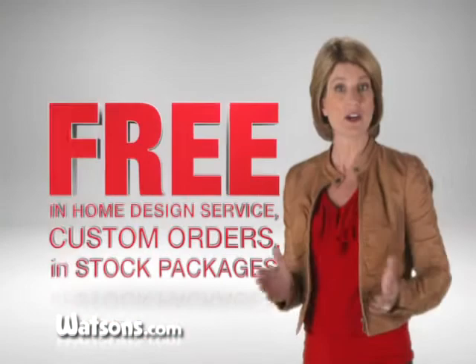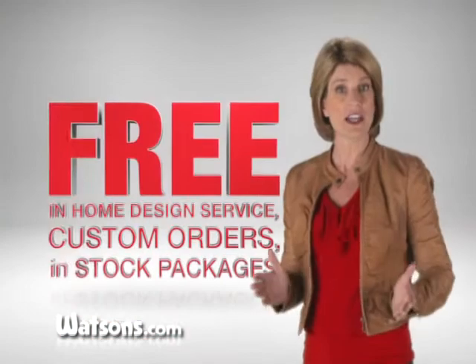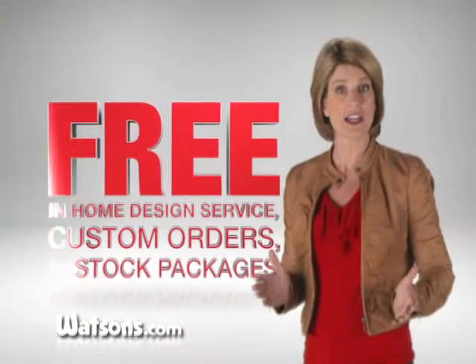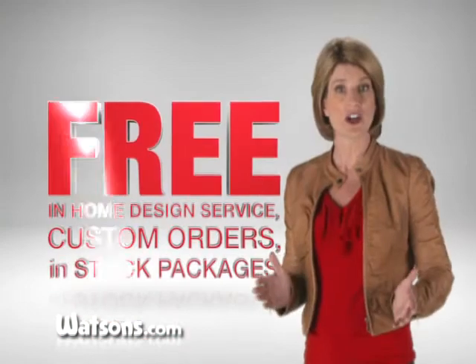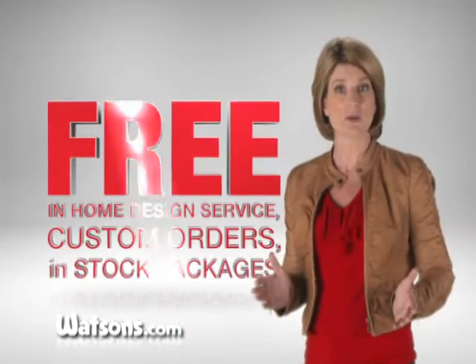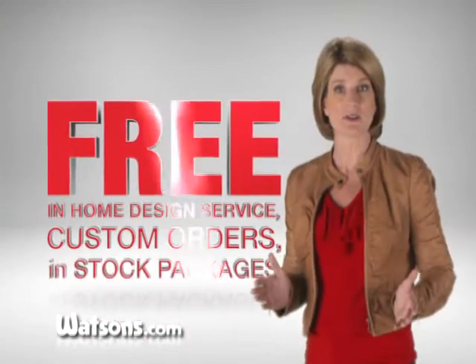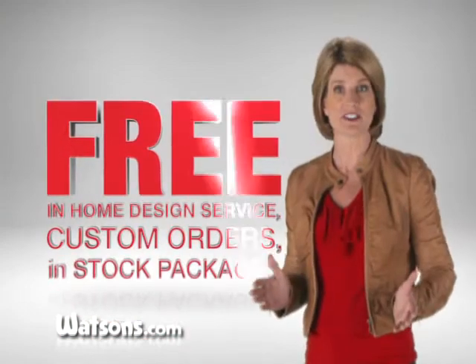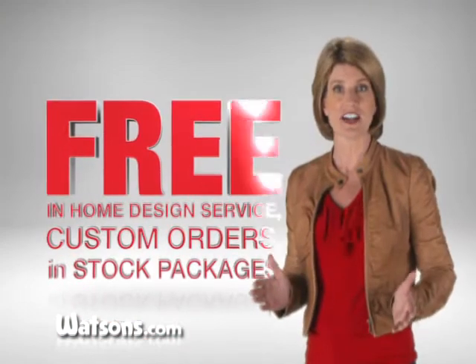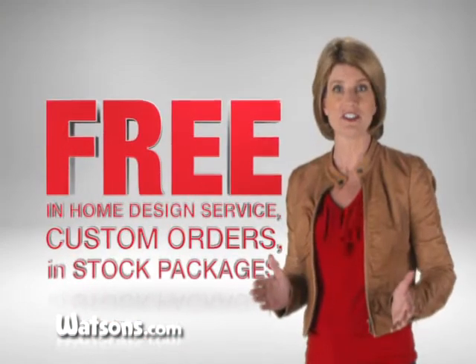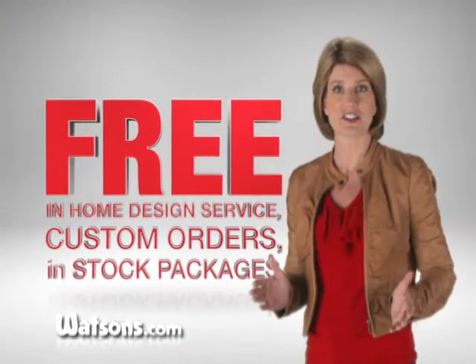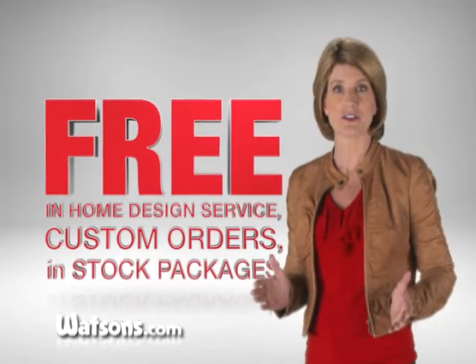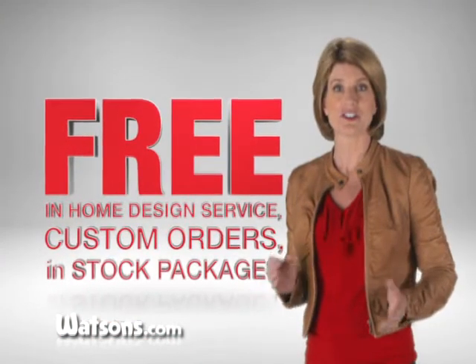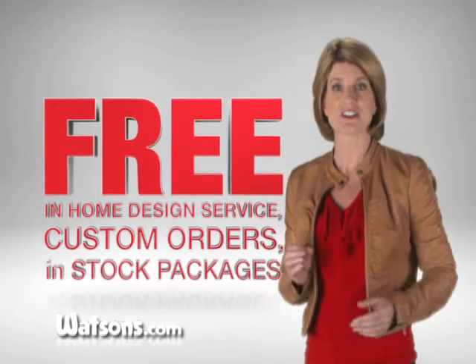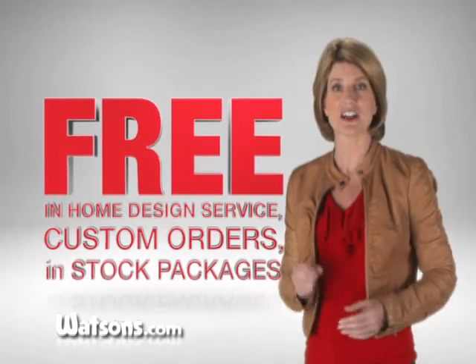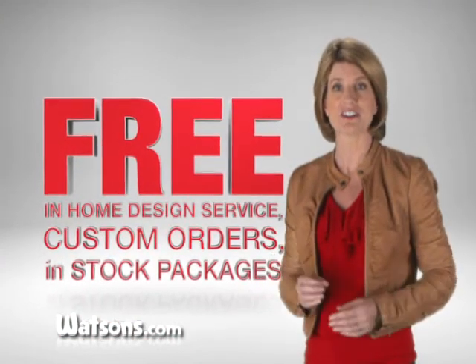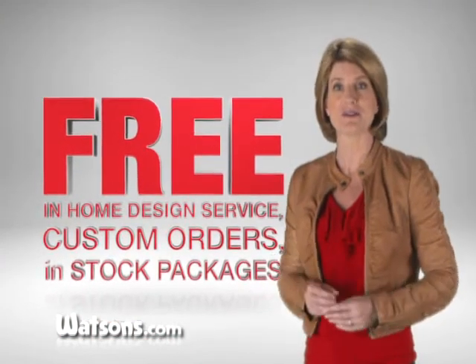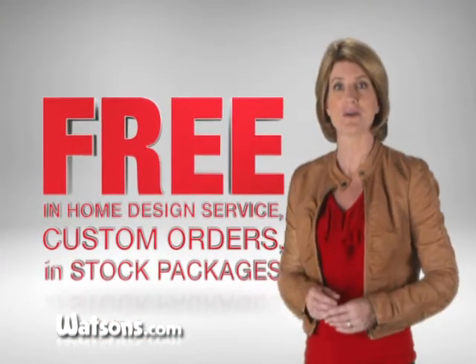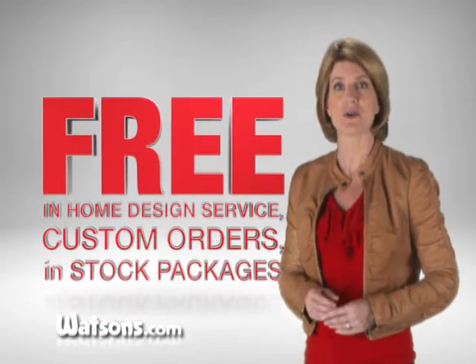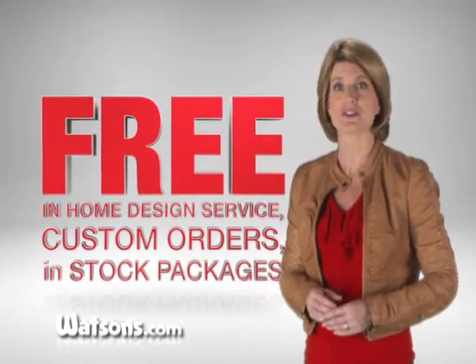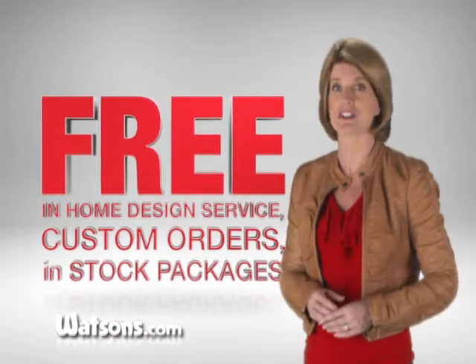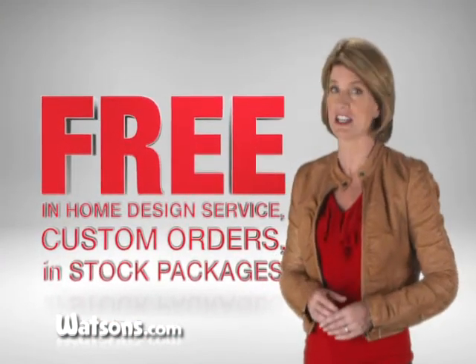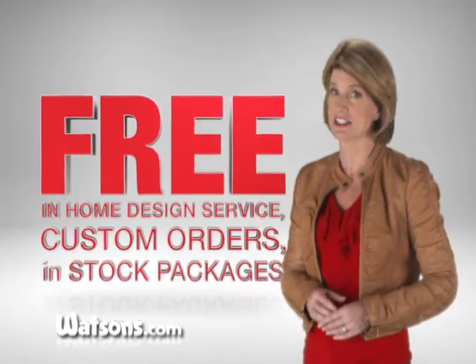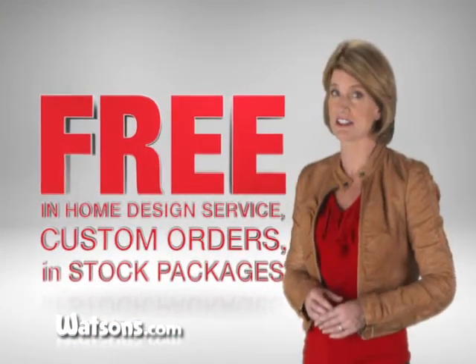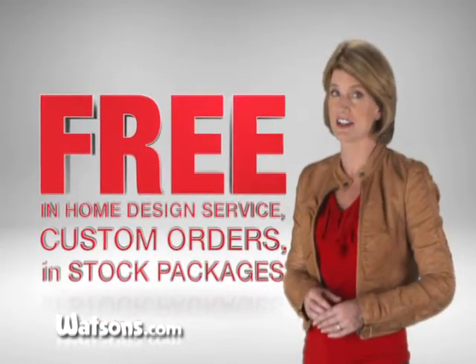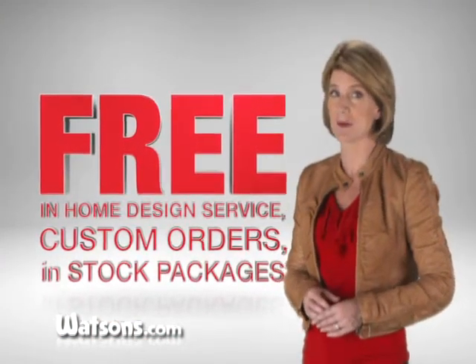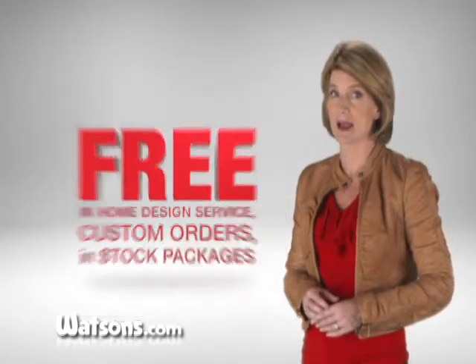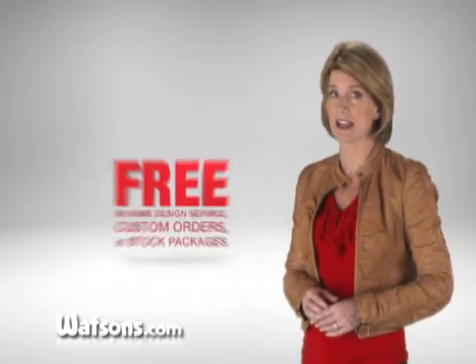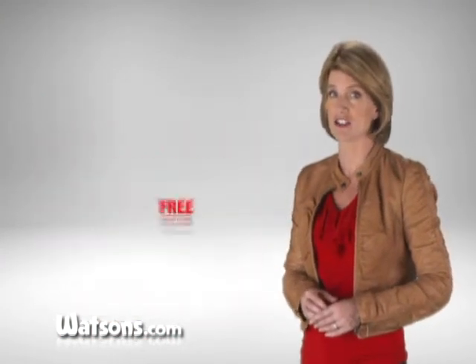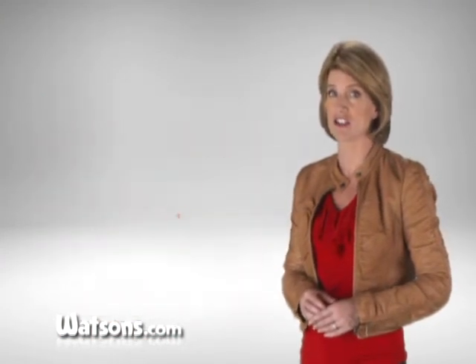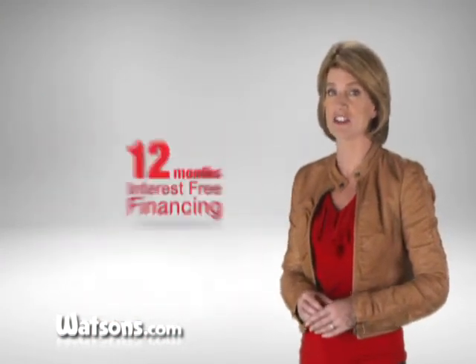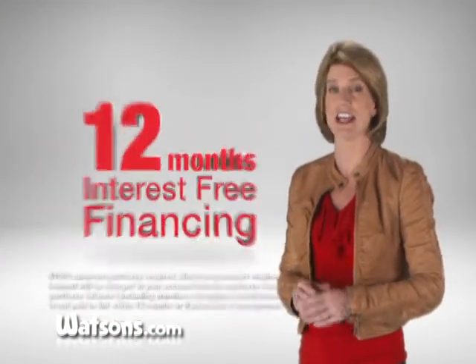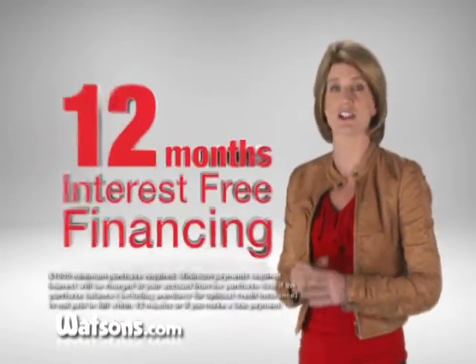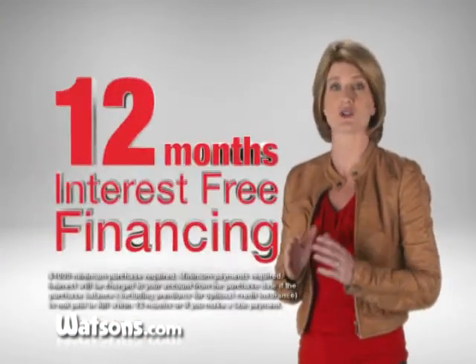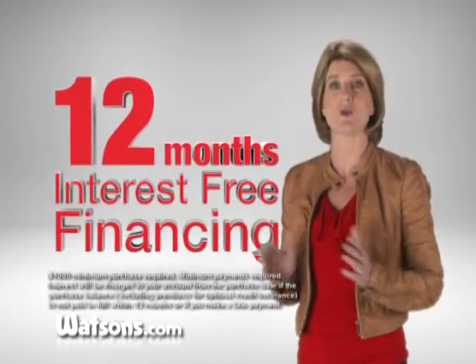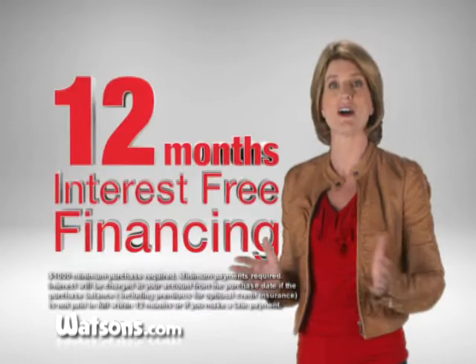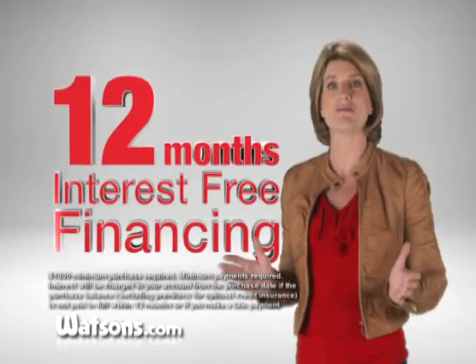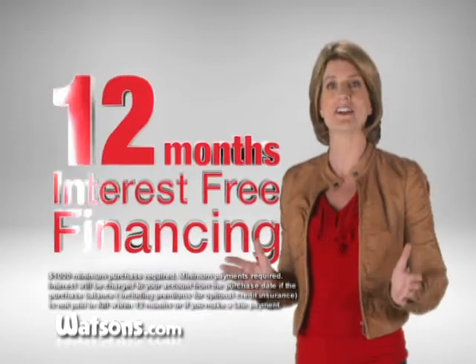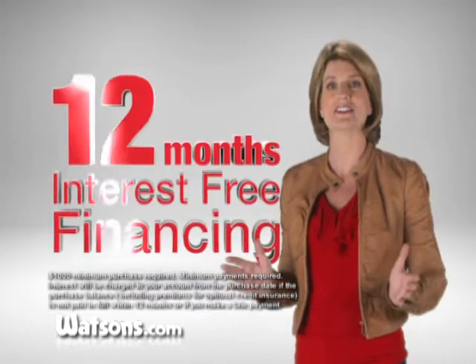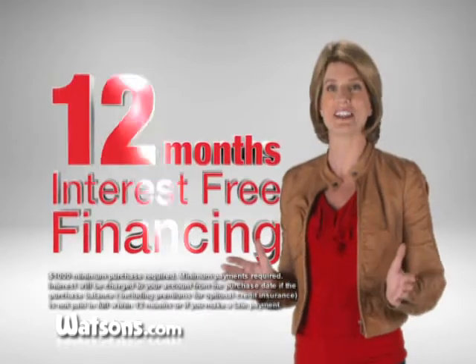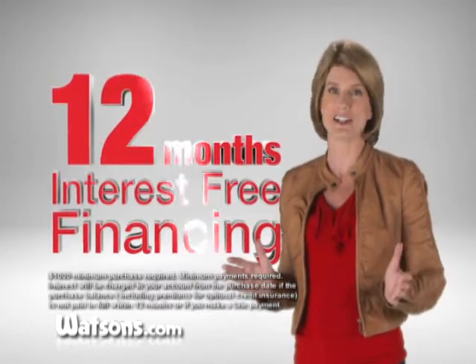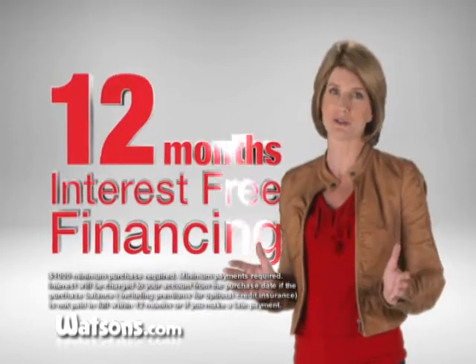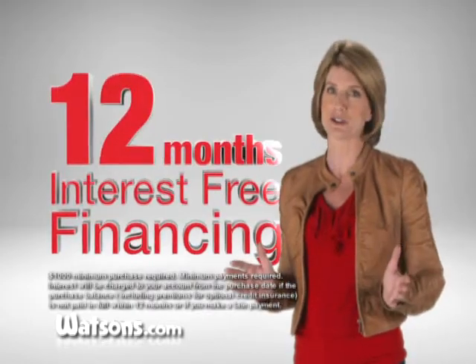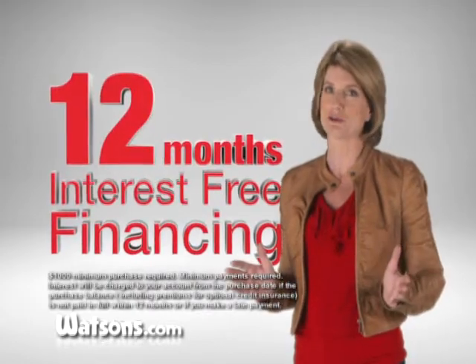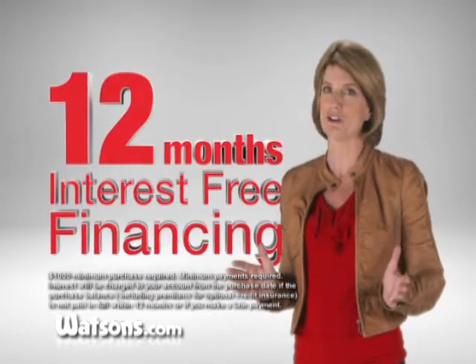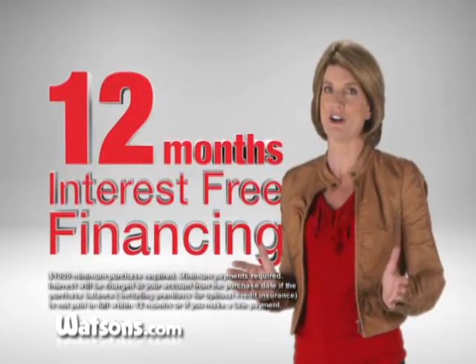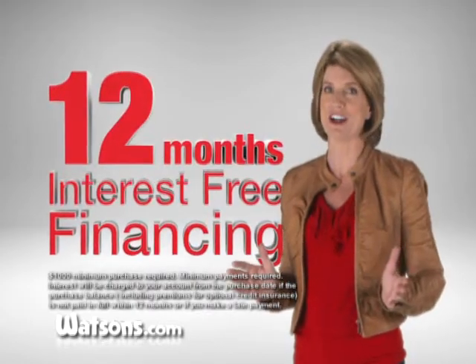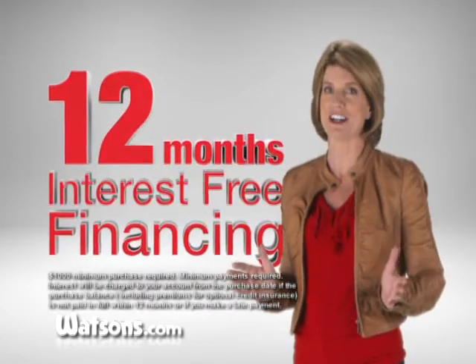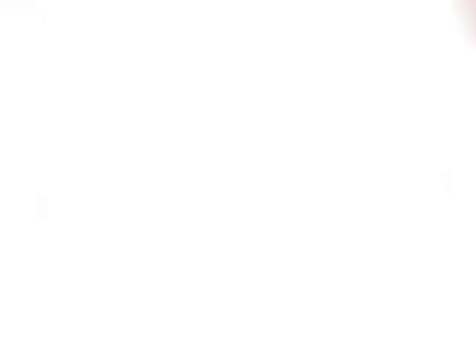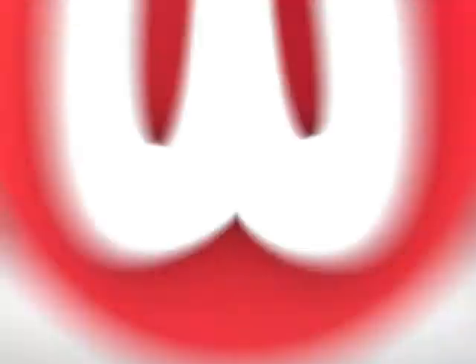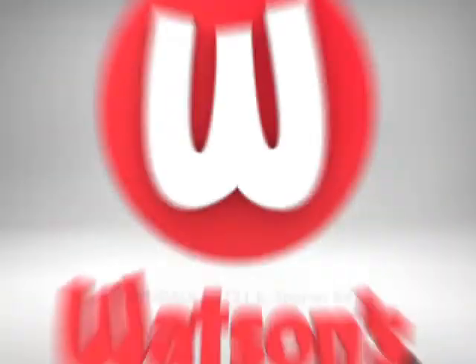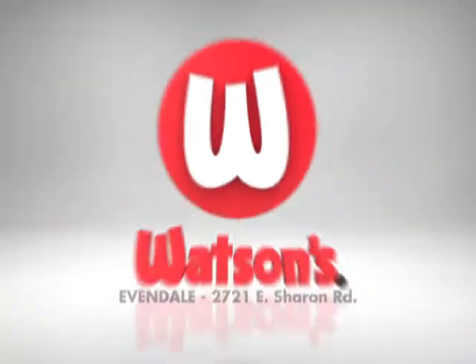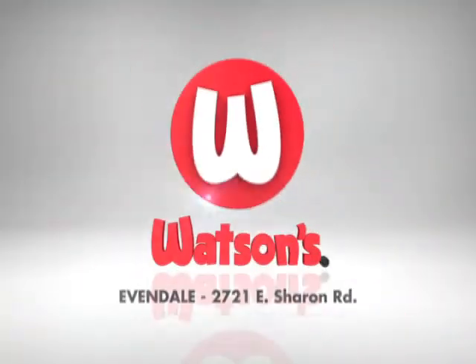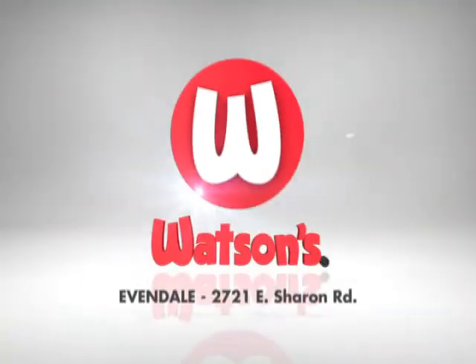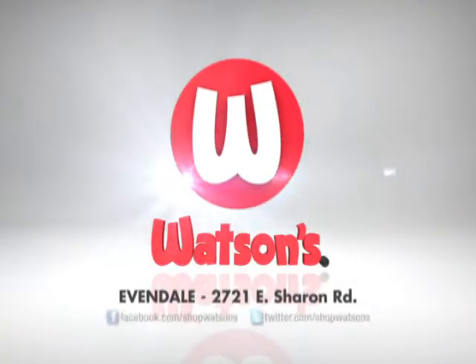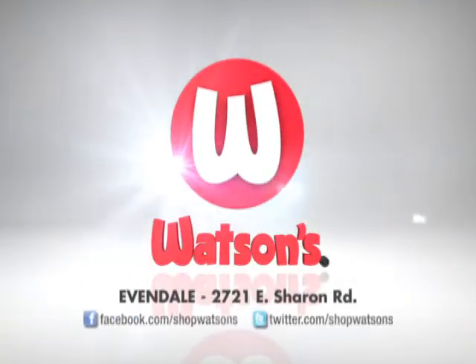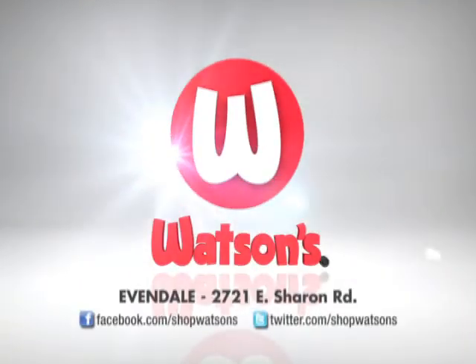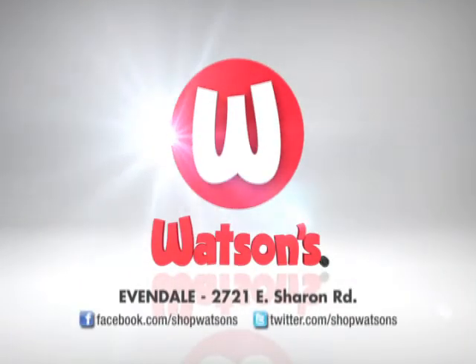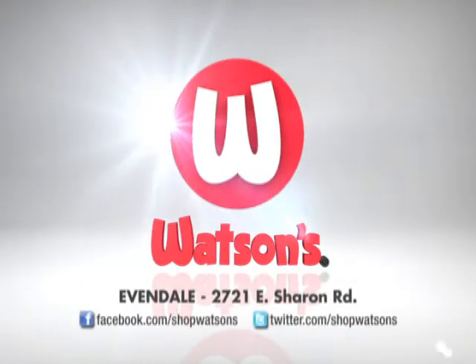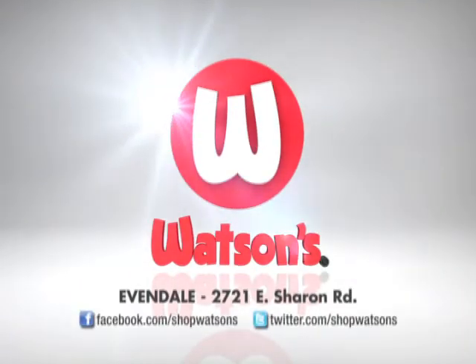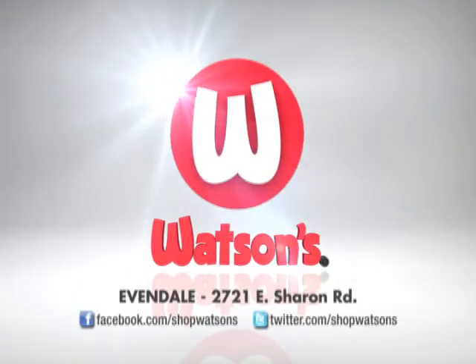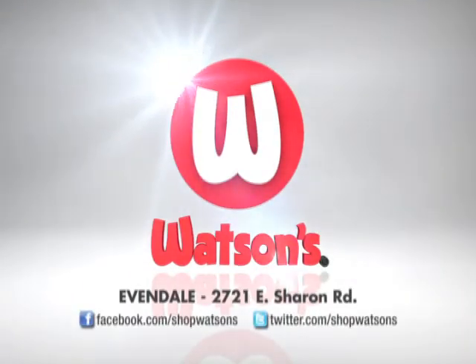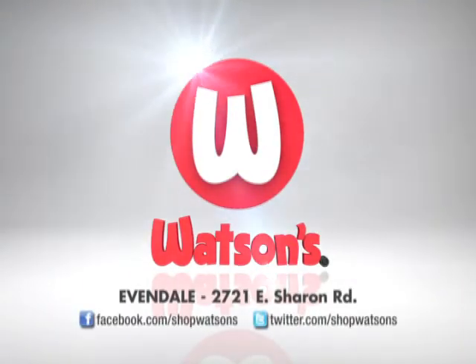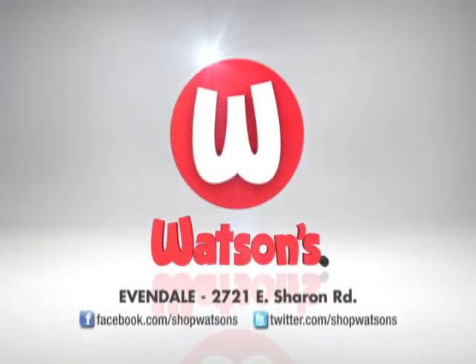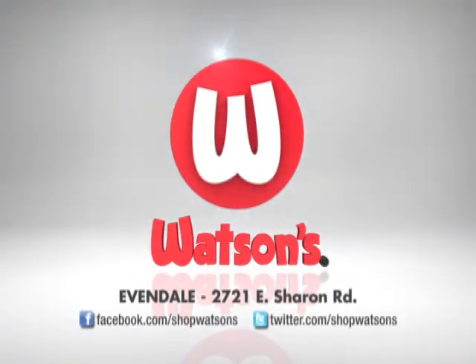Free in-home design service, custom orders, in-stock packages, and 12-month interest-free financing. Only at Watson's.